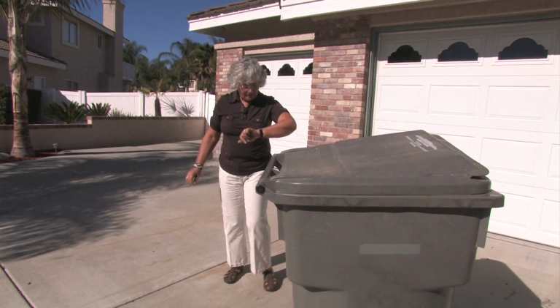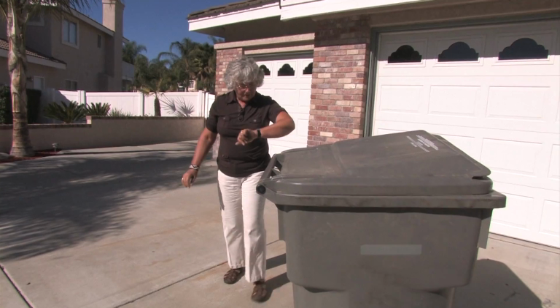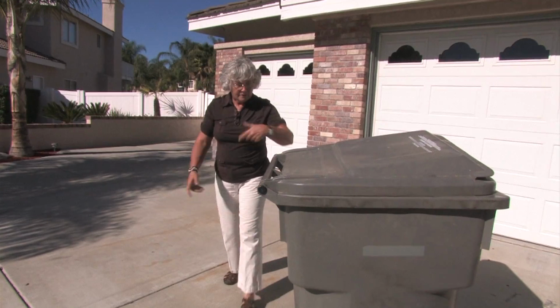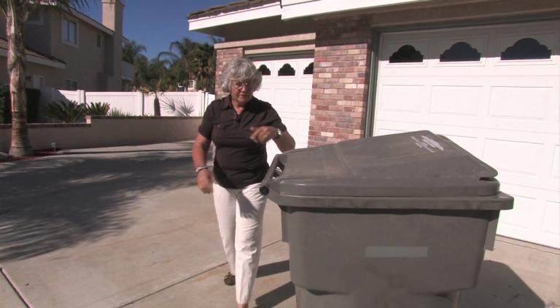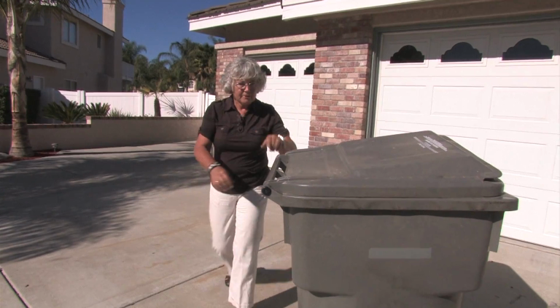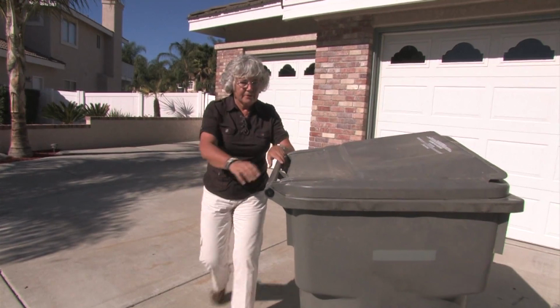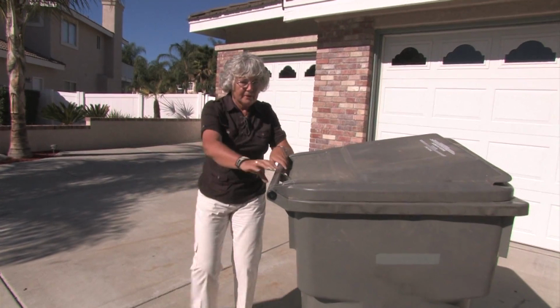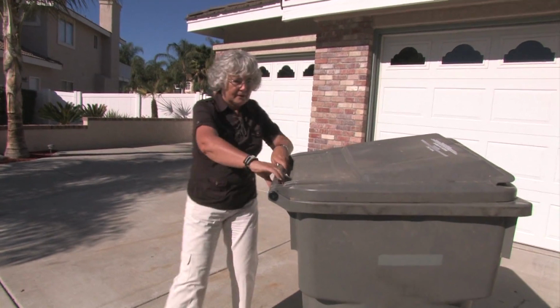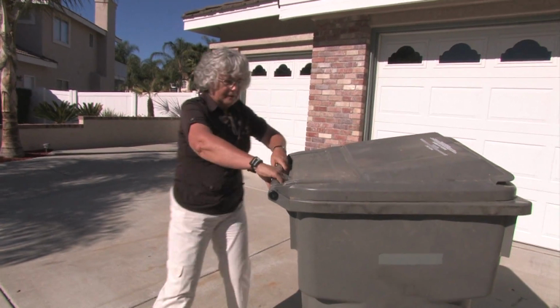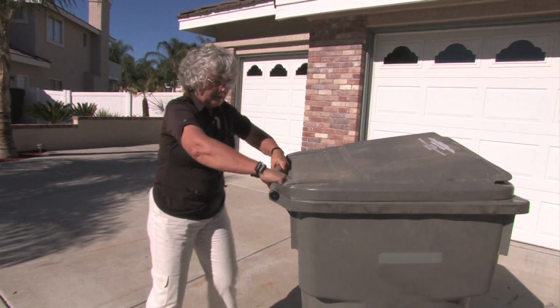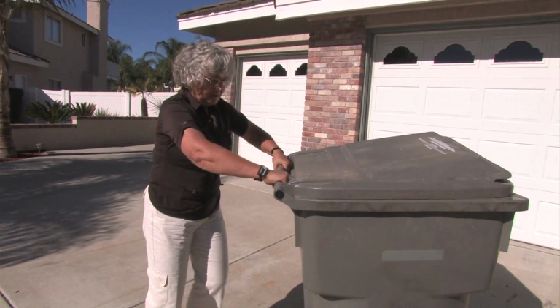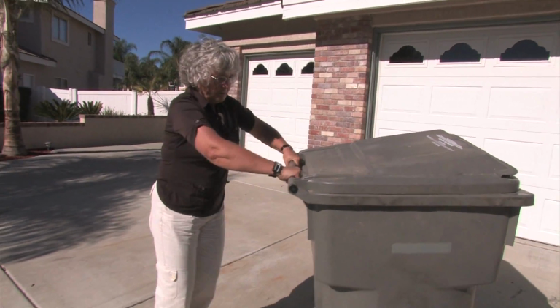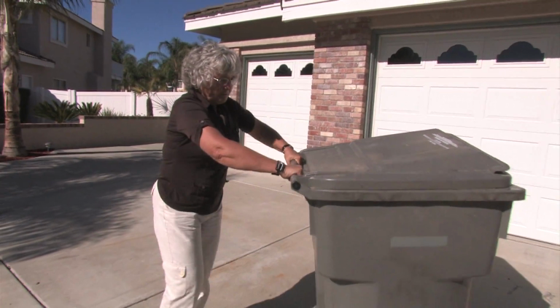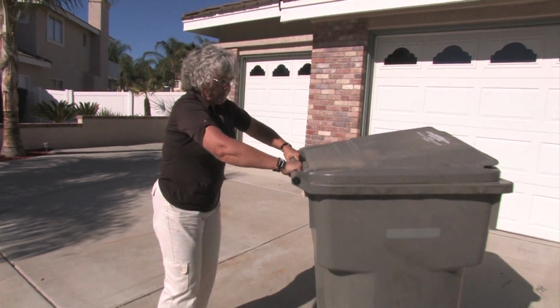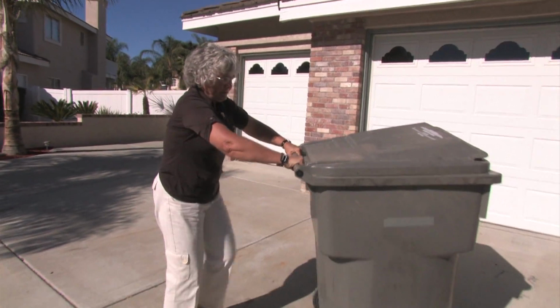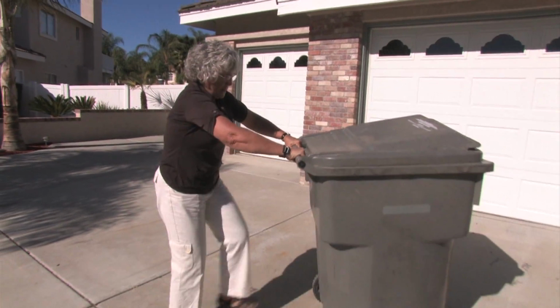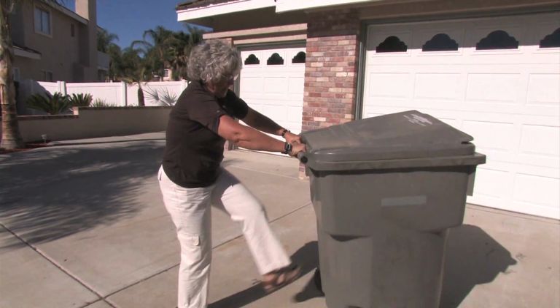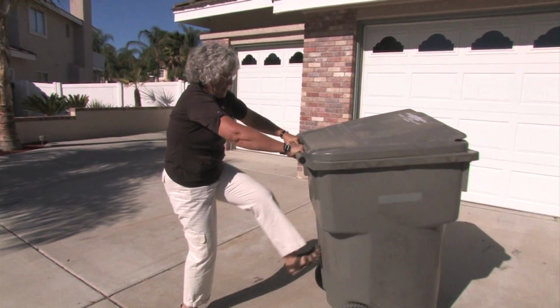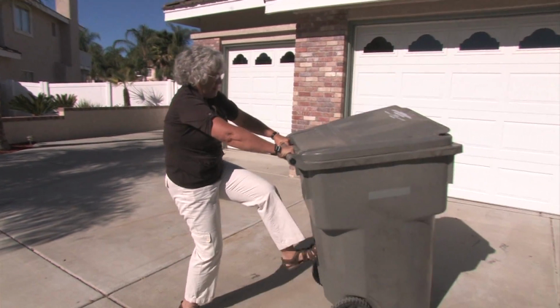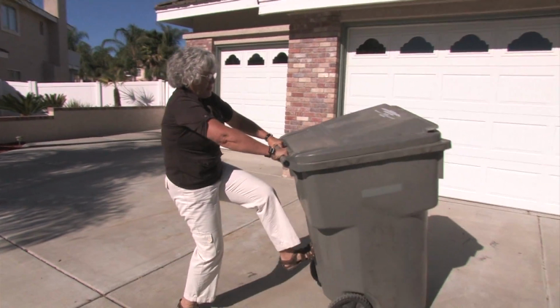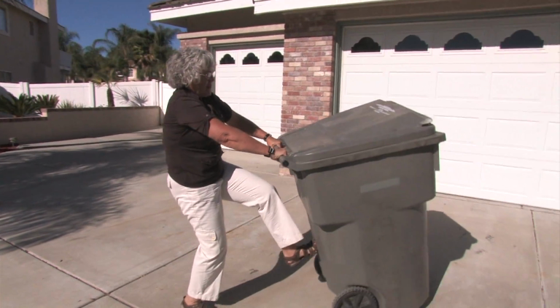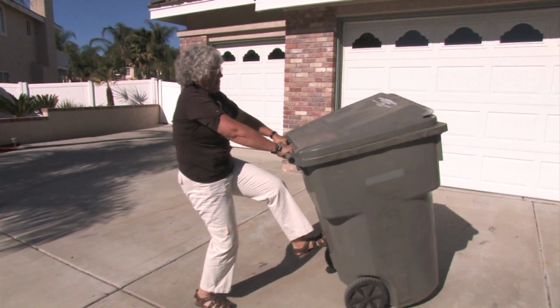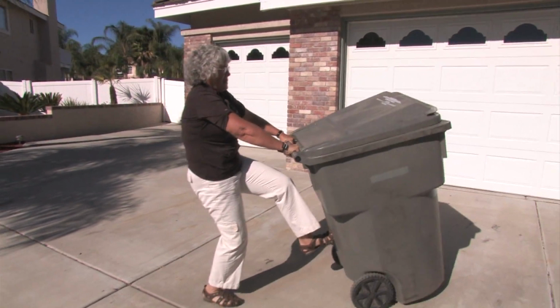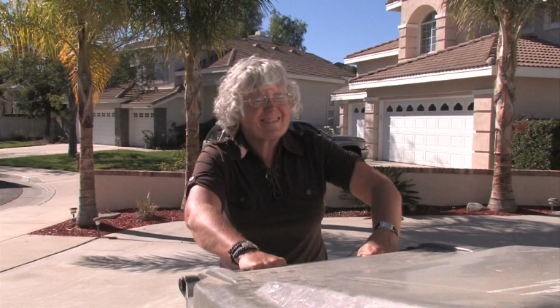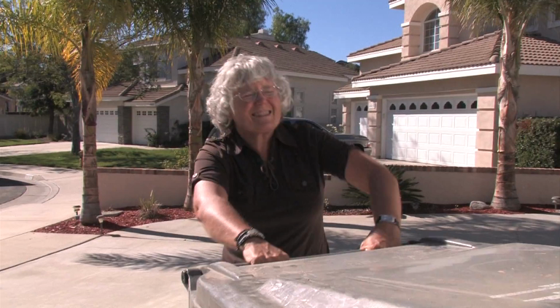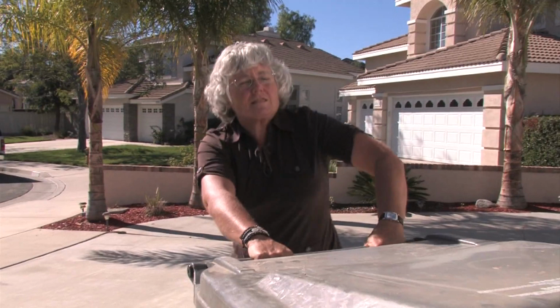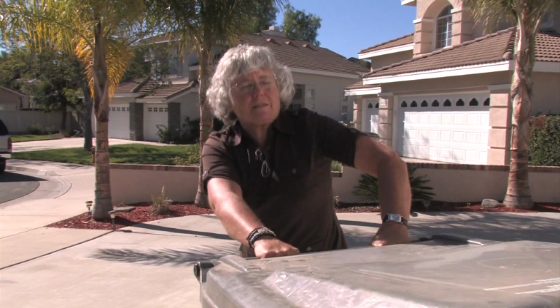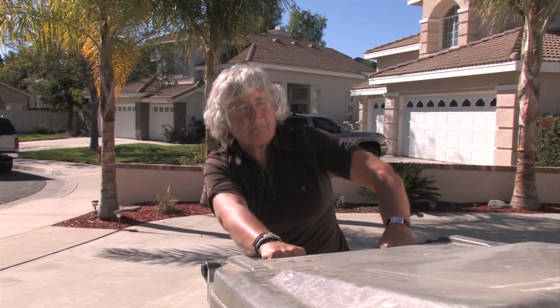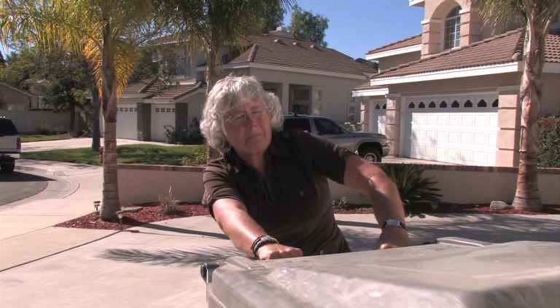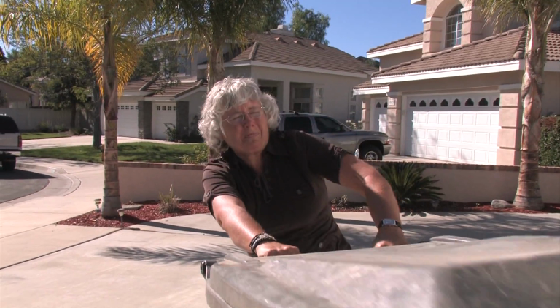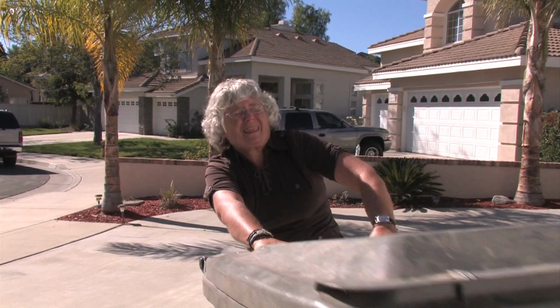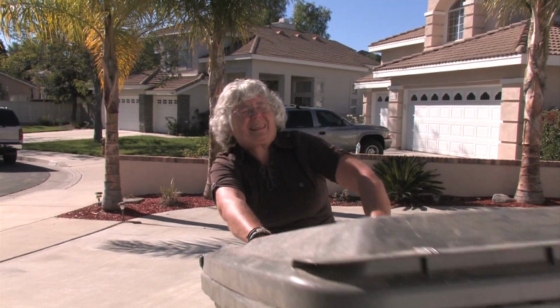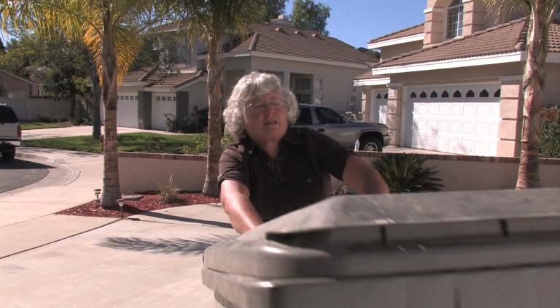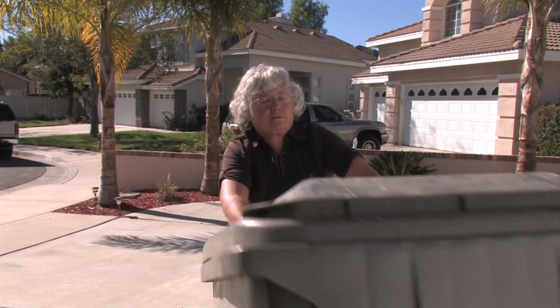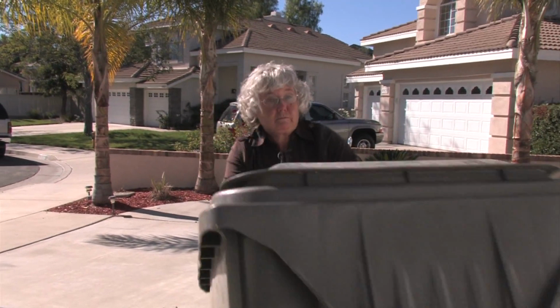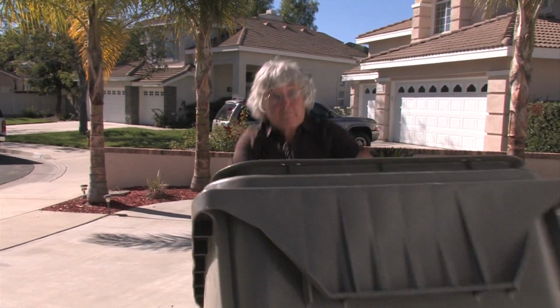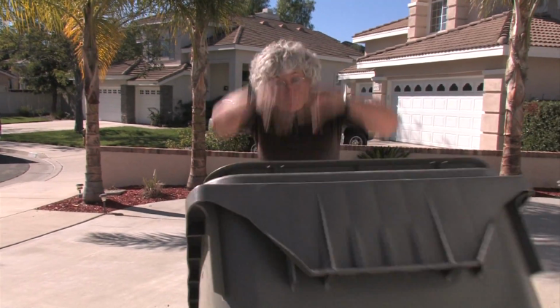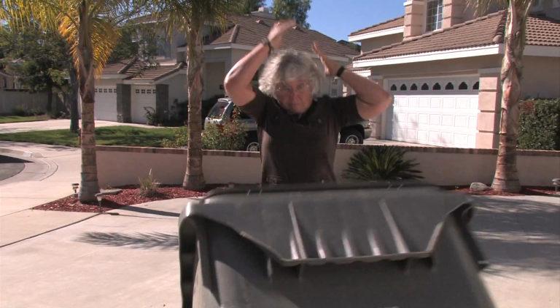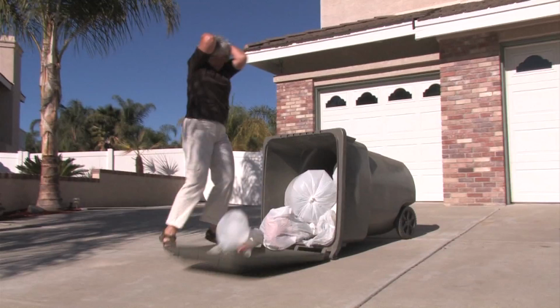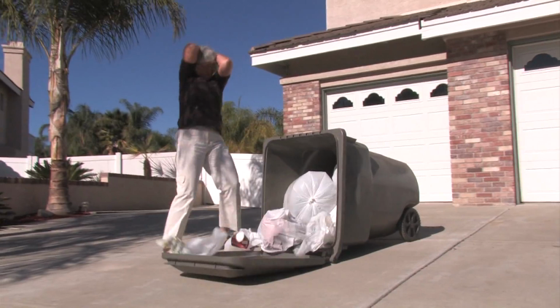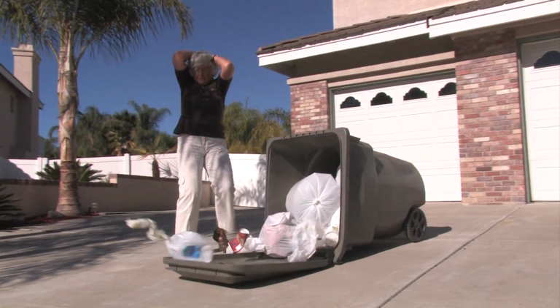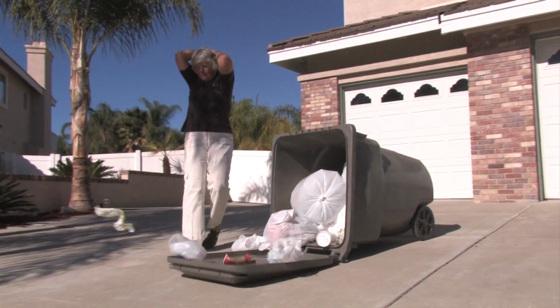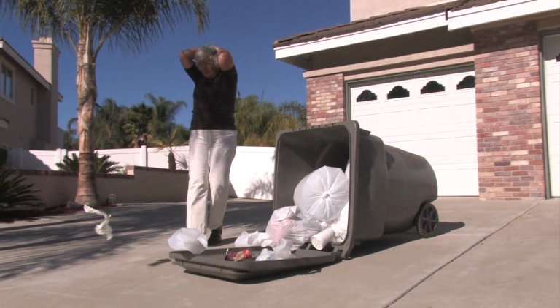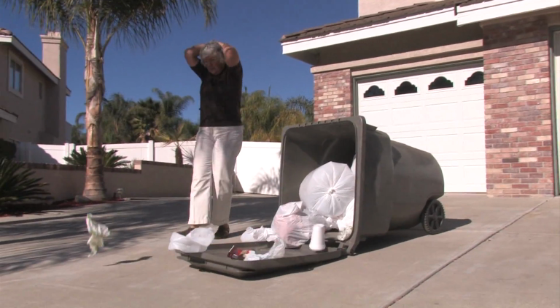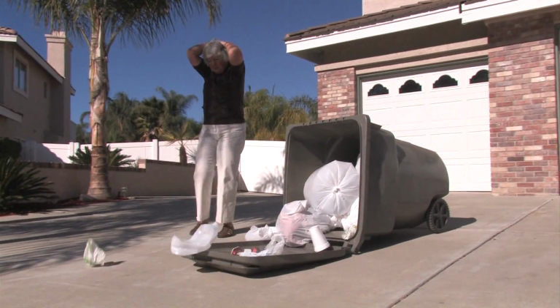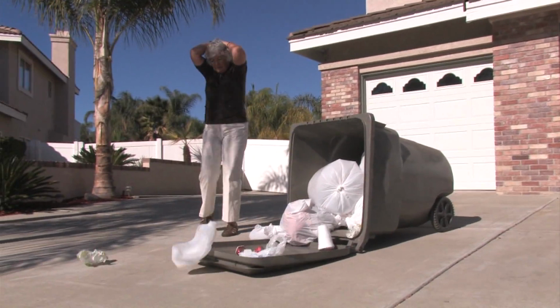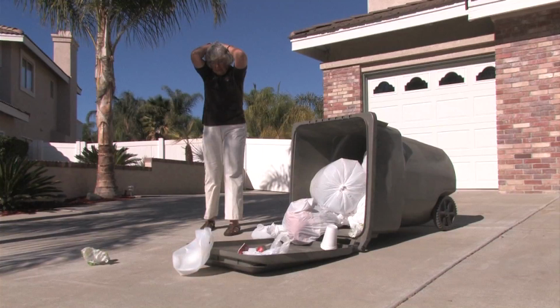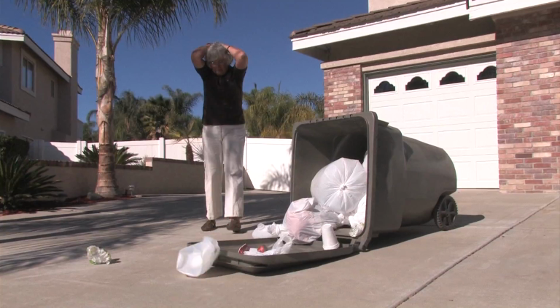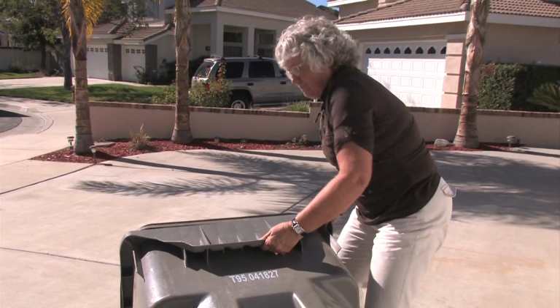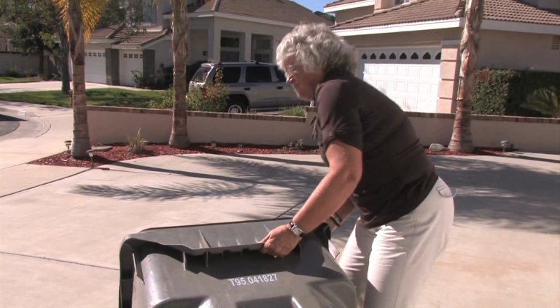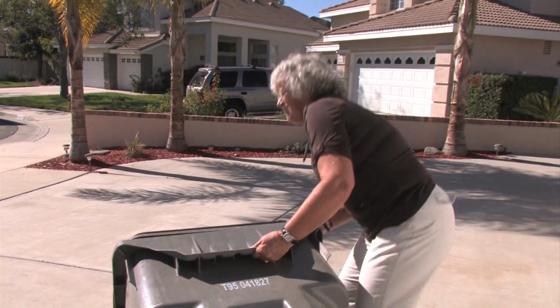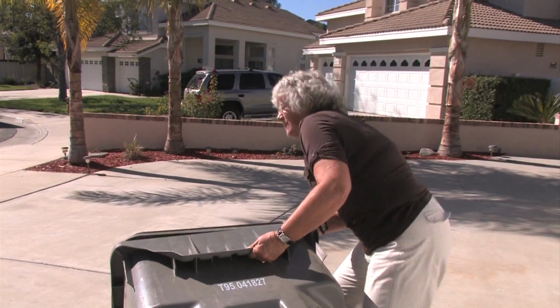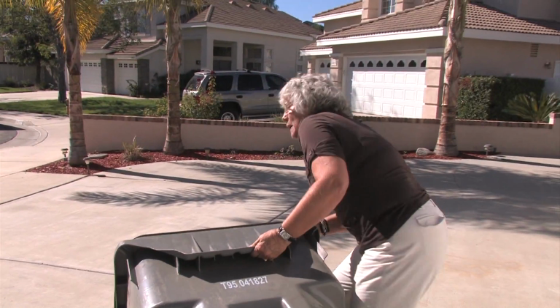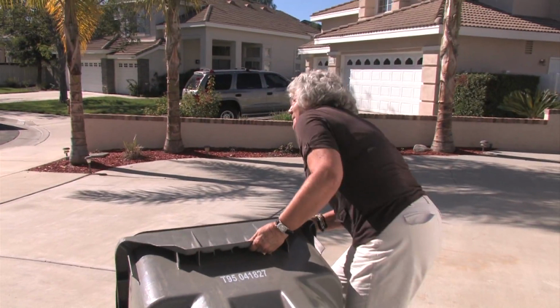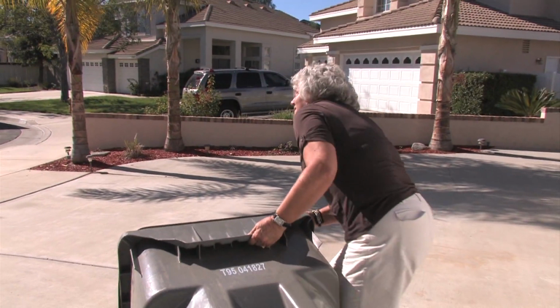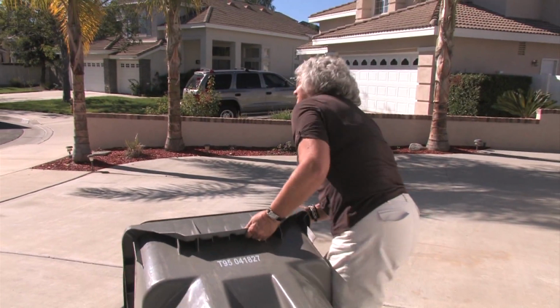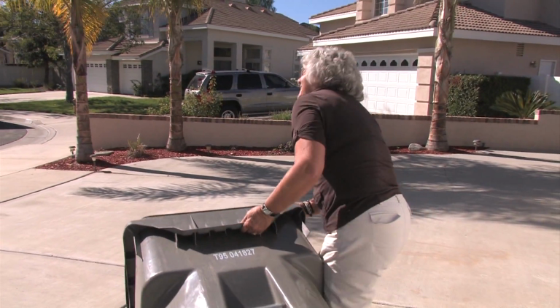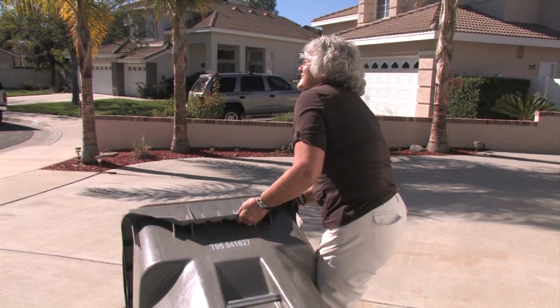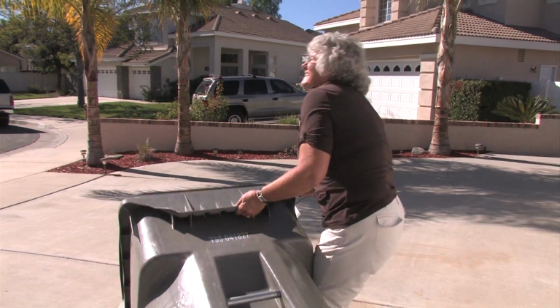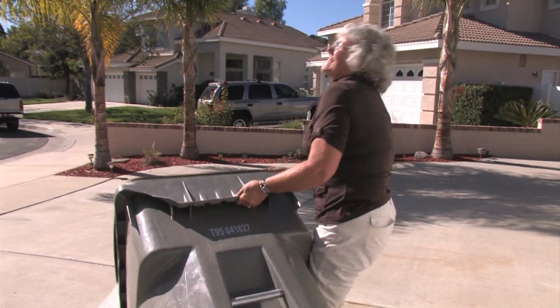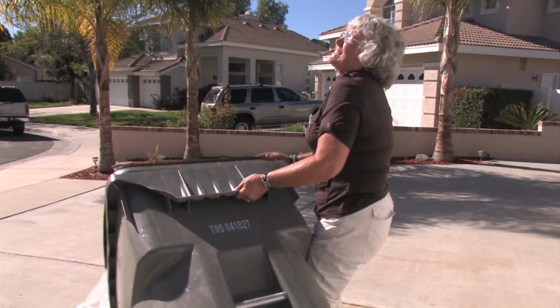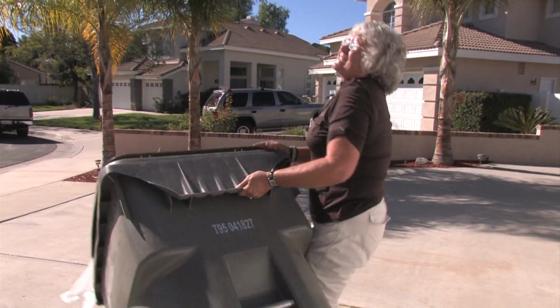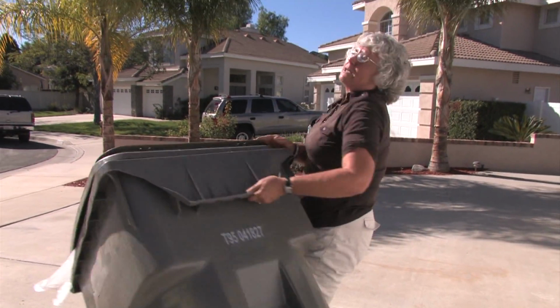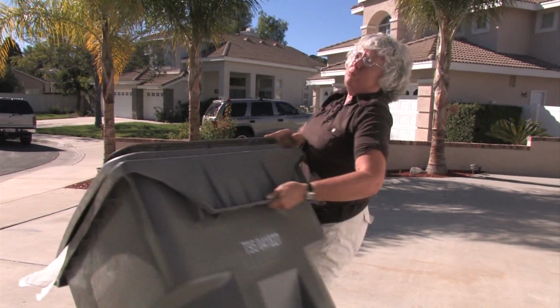Mobile trash containers can be difficult and even dangerous to use, especially when fully loaded. Has this ever happened to you?